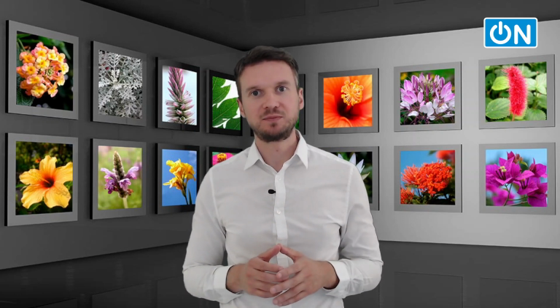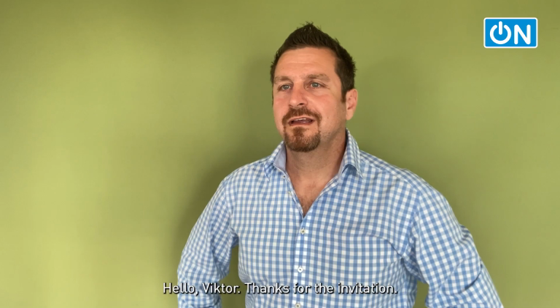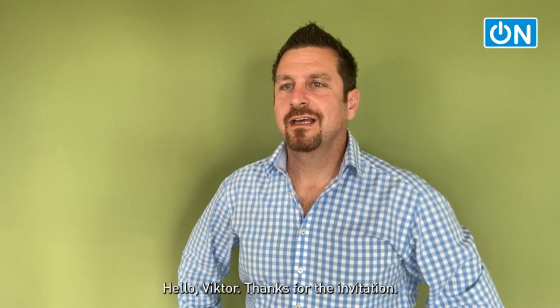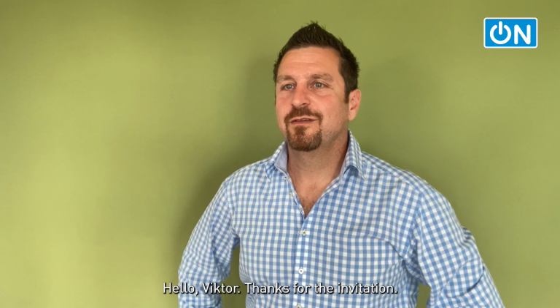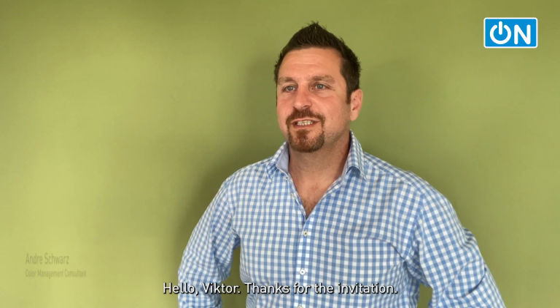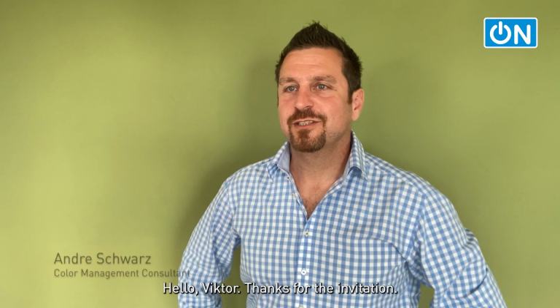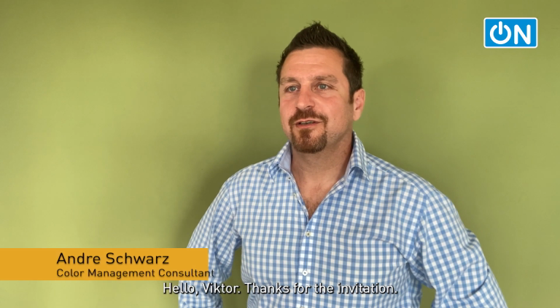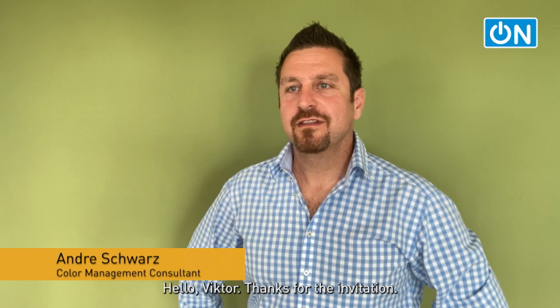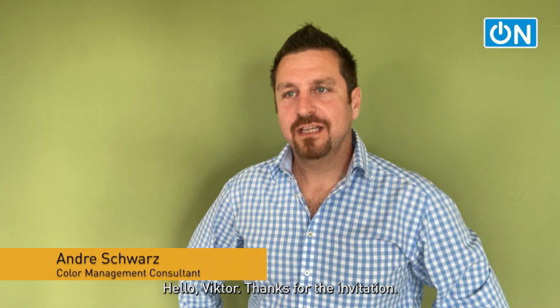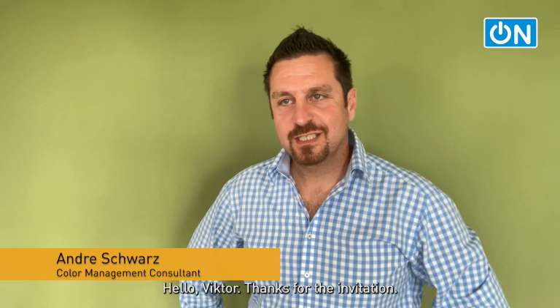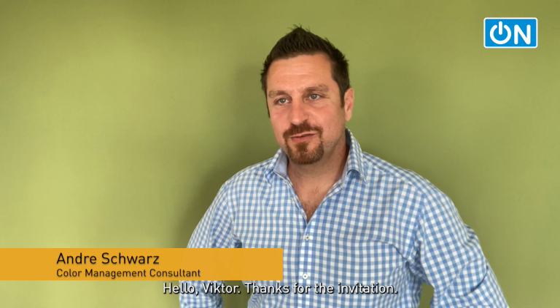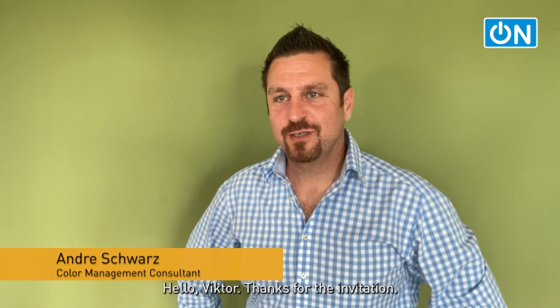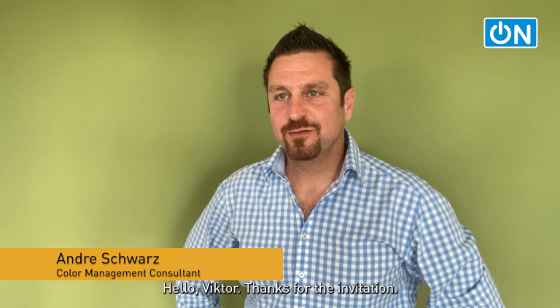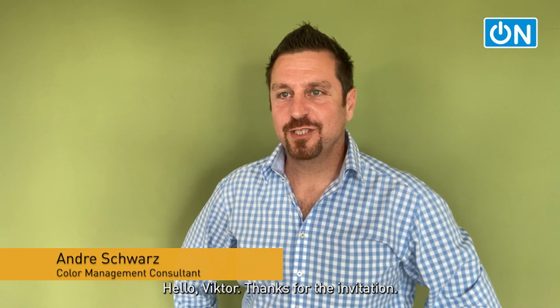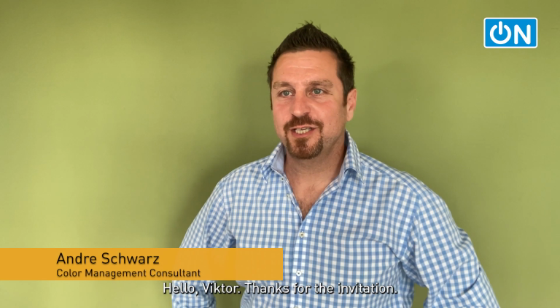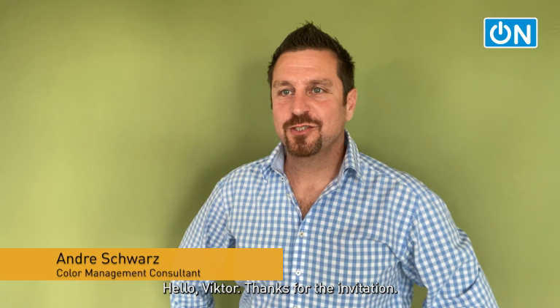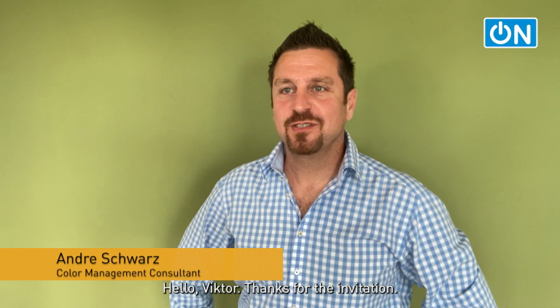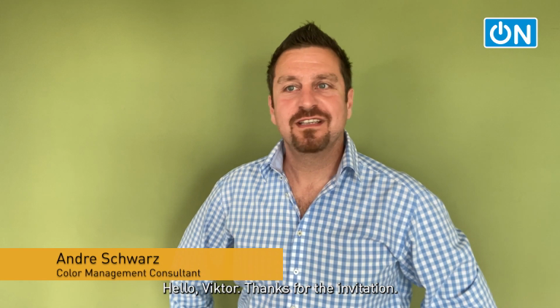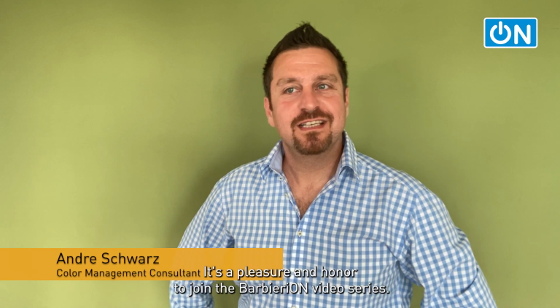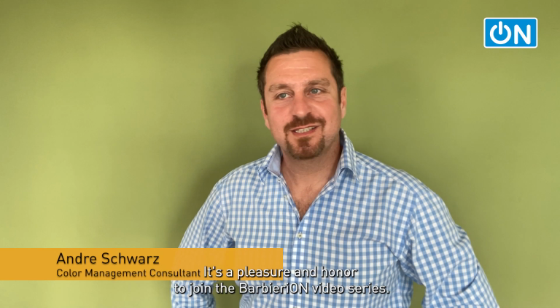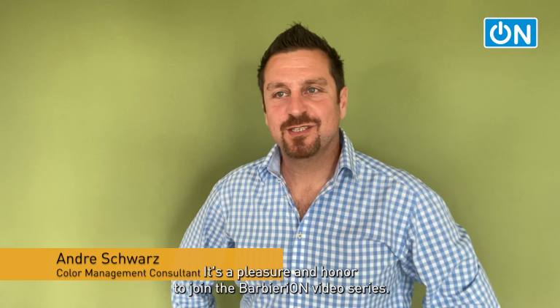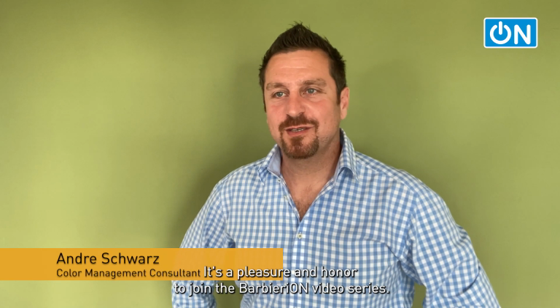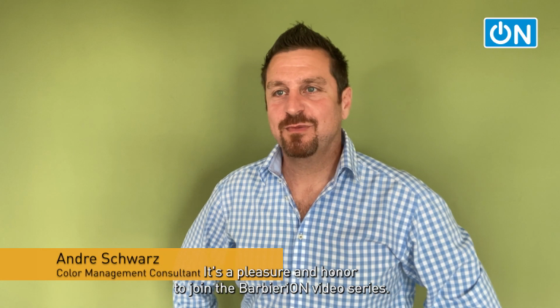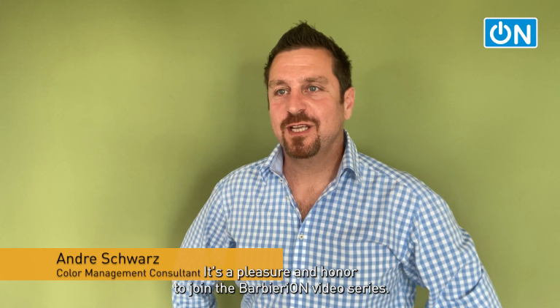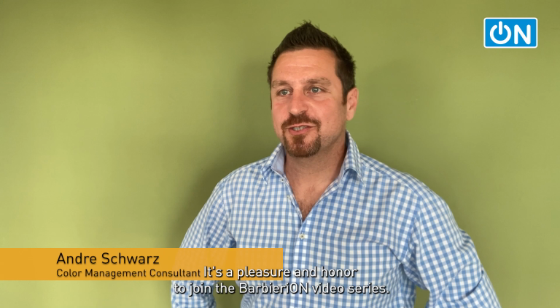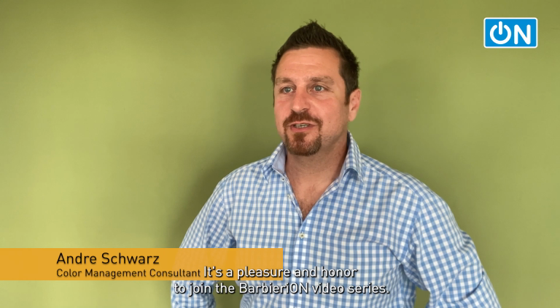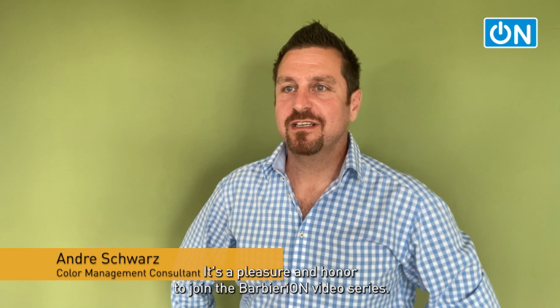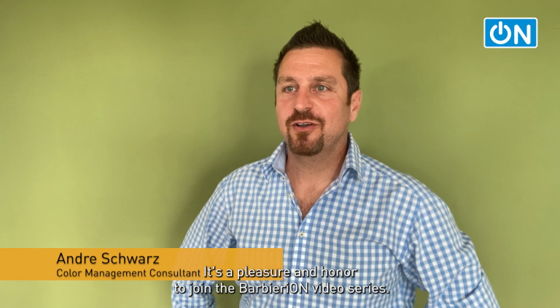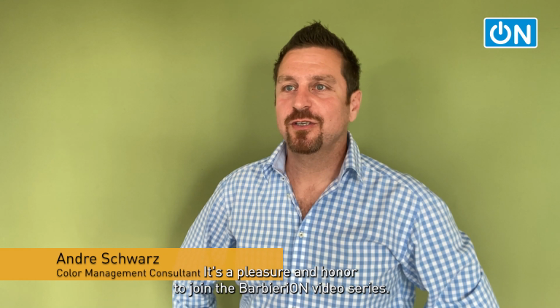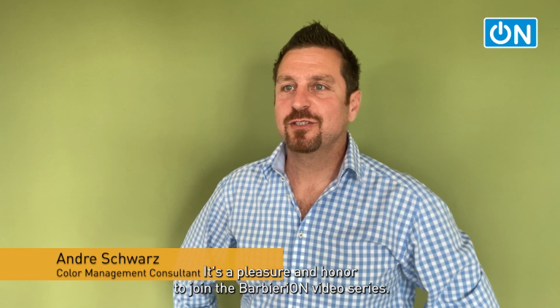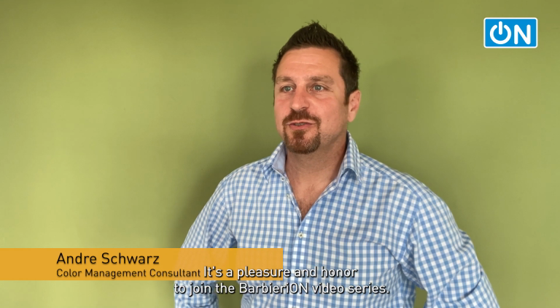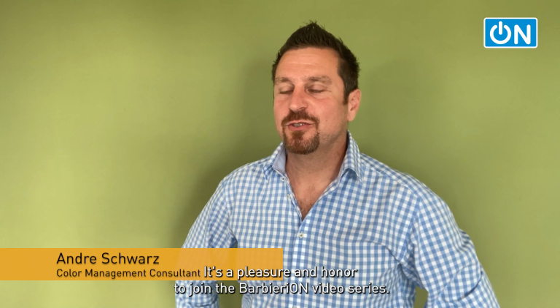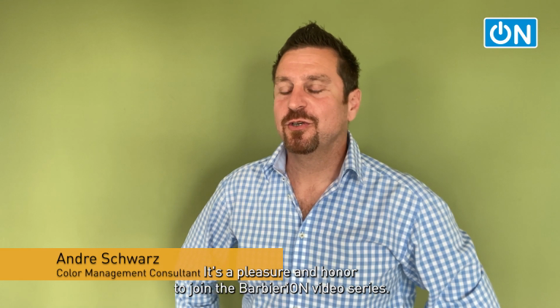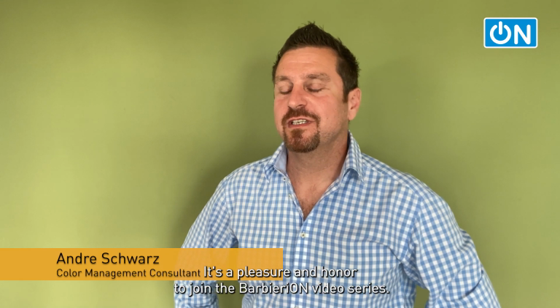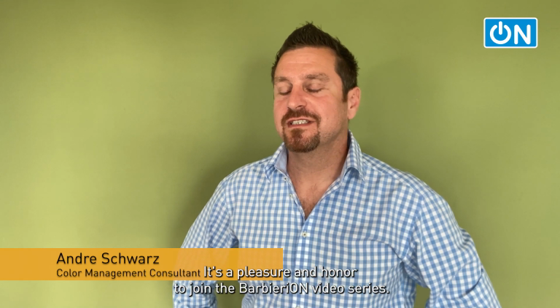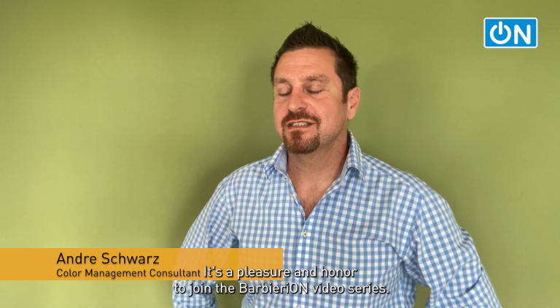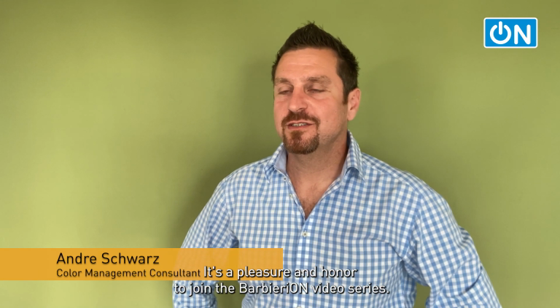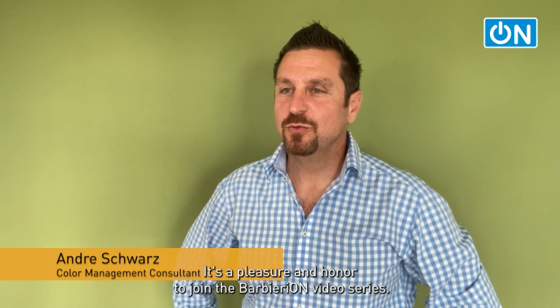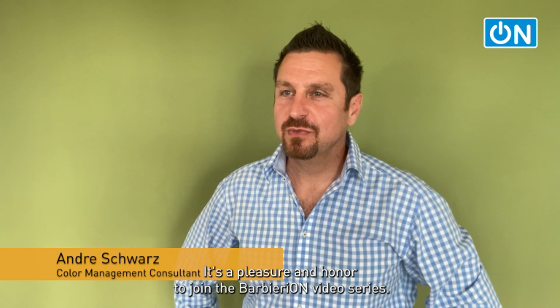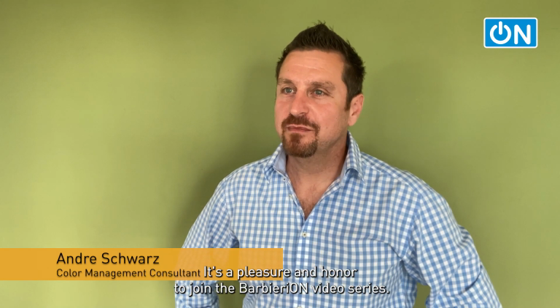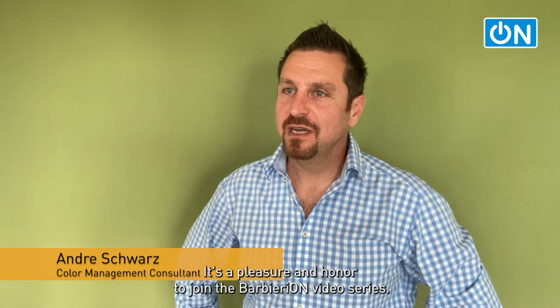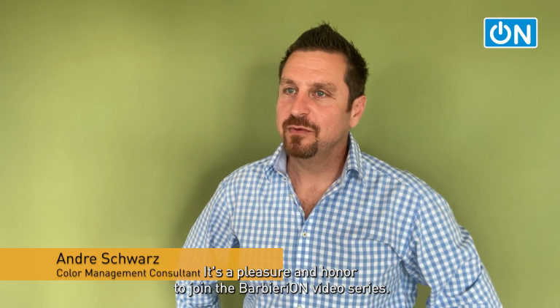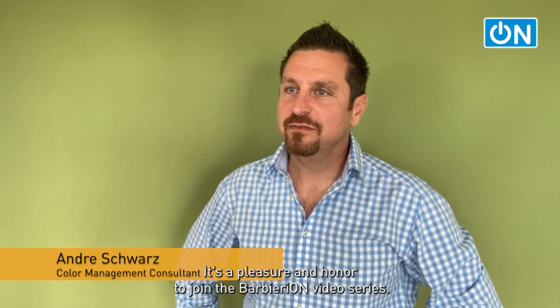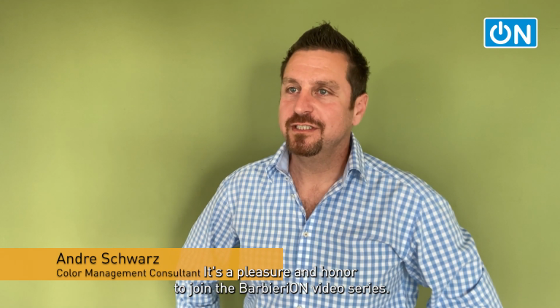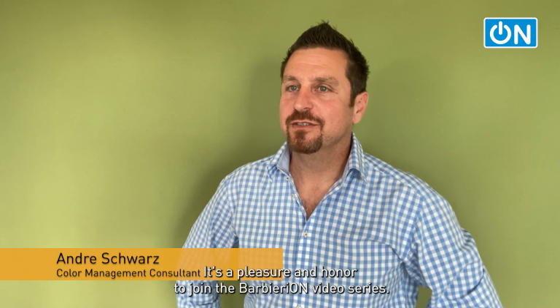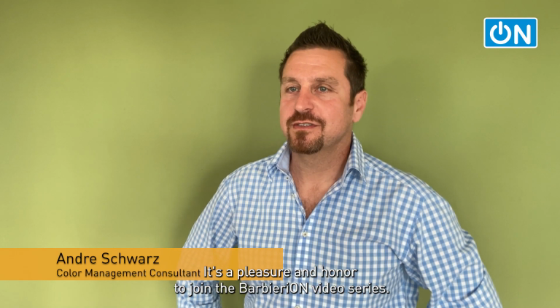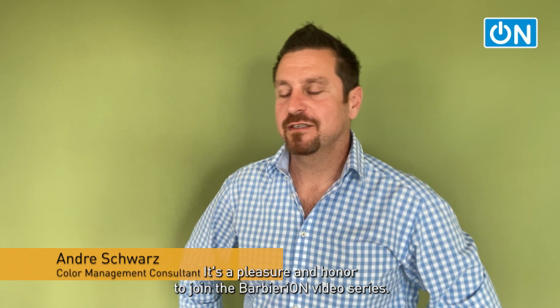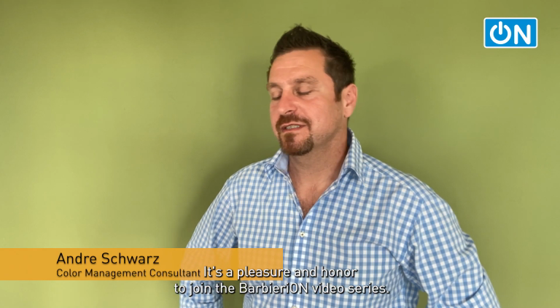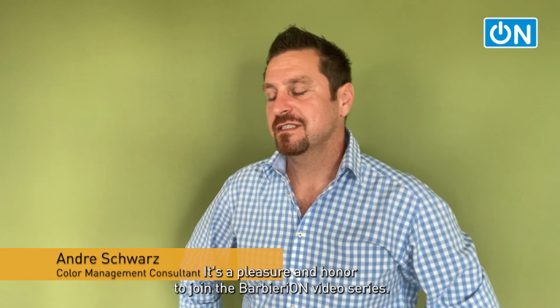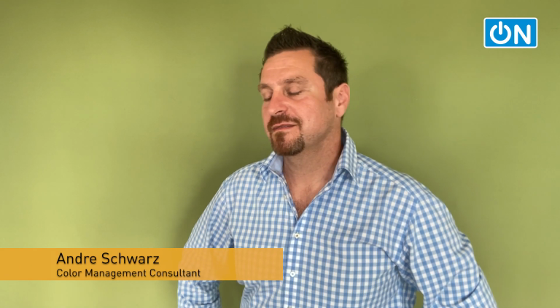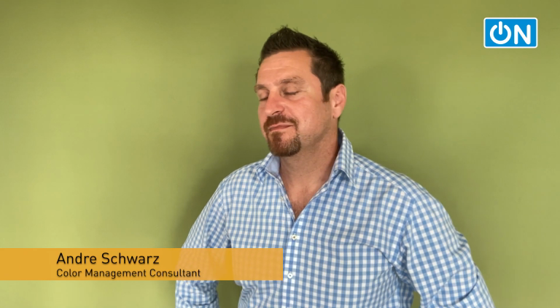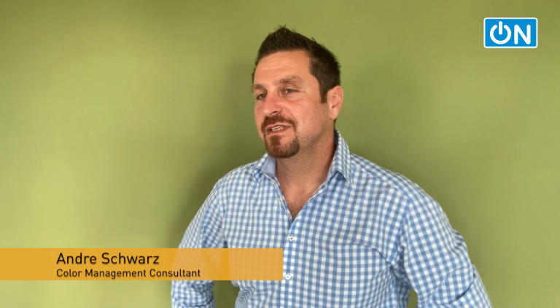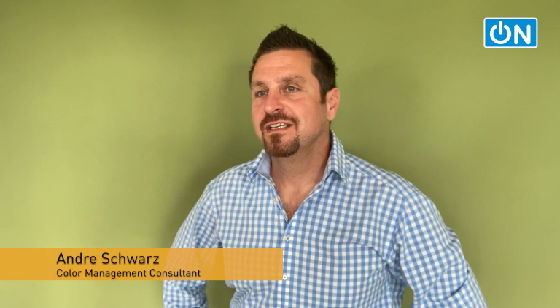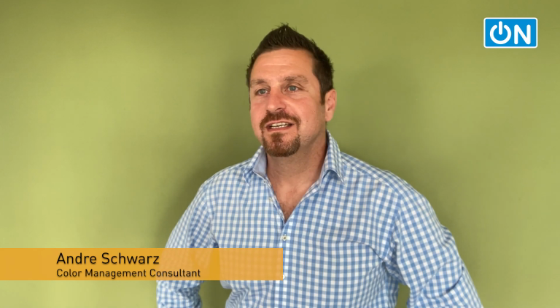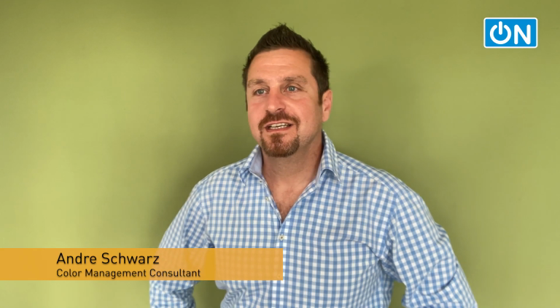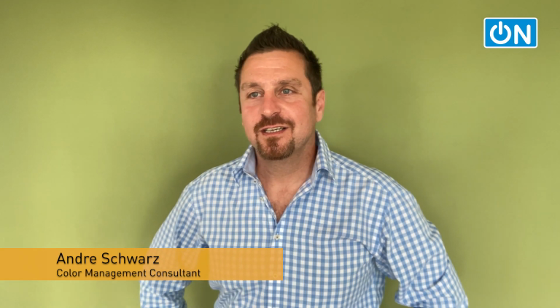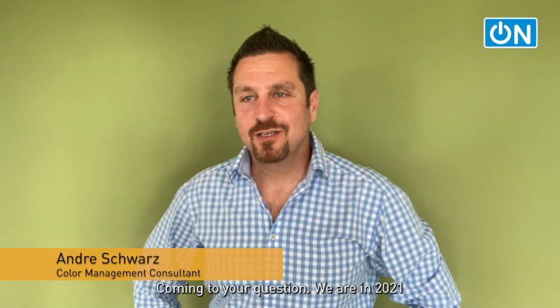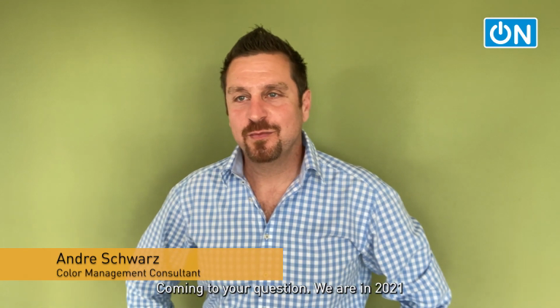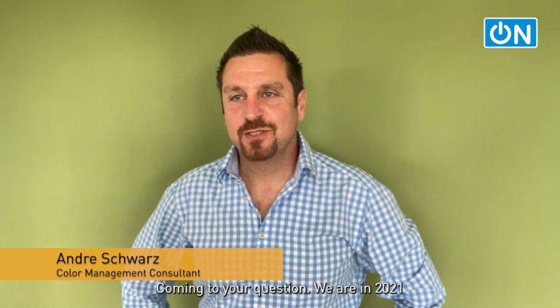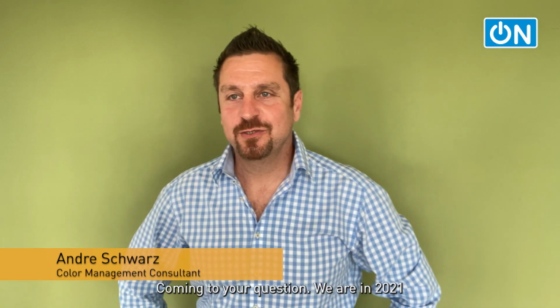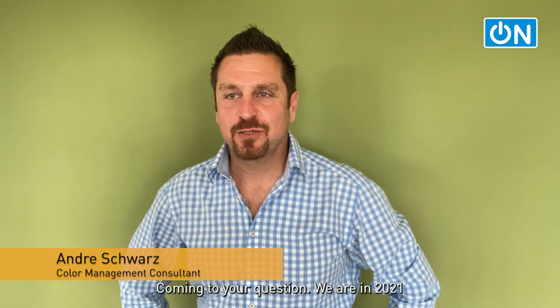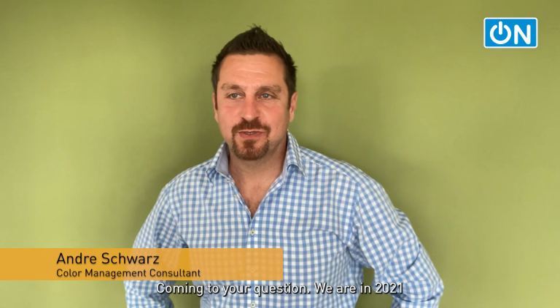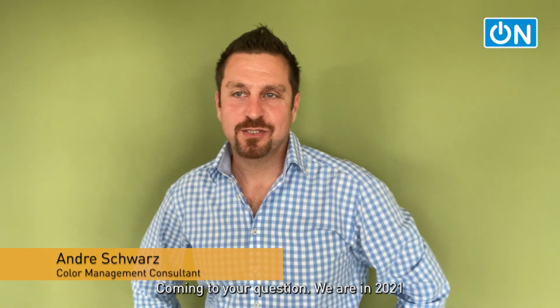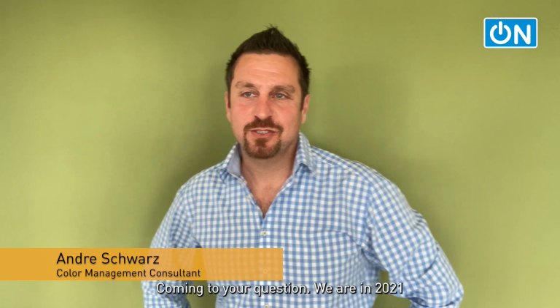Hello Viktor, thanks for the invitation. It's a pleasure and honor to join this new Barbieri video series.